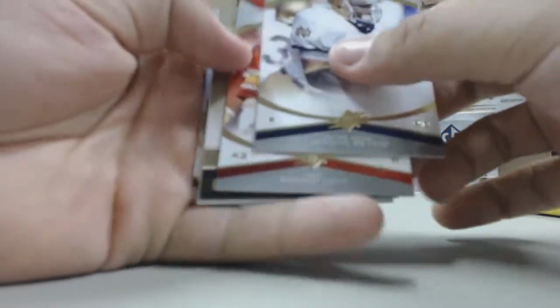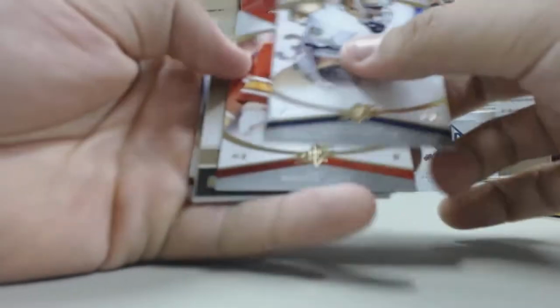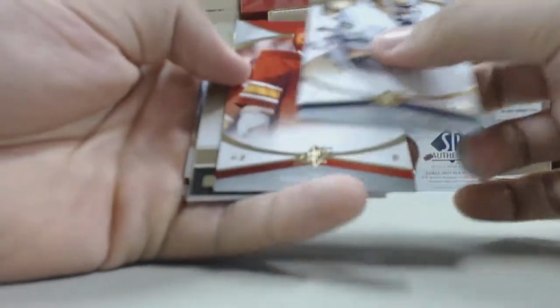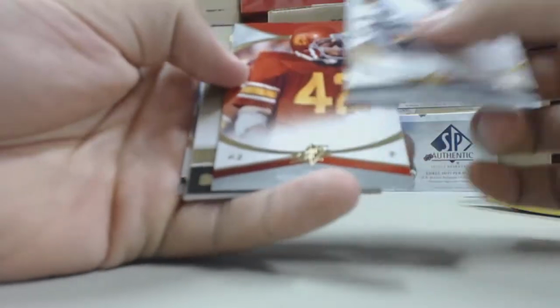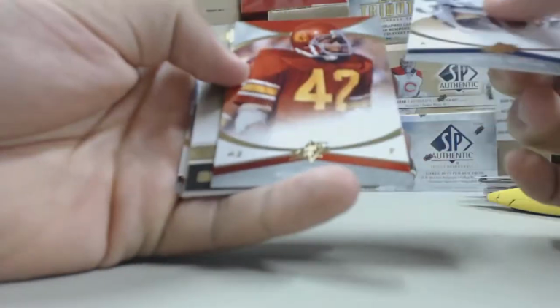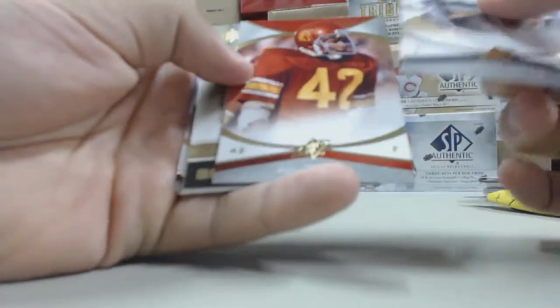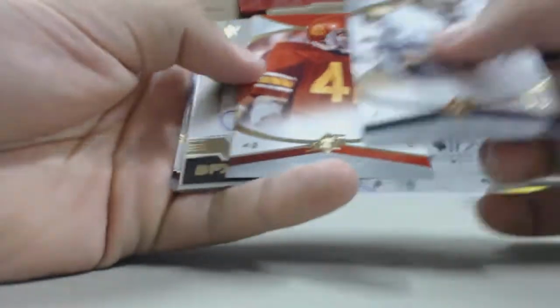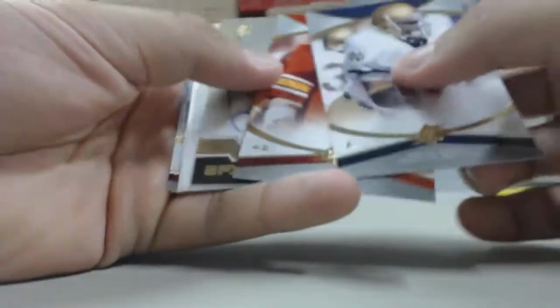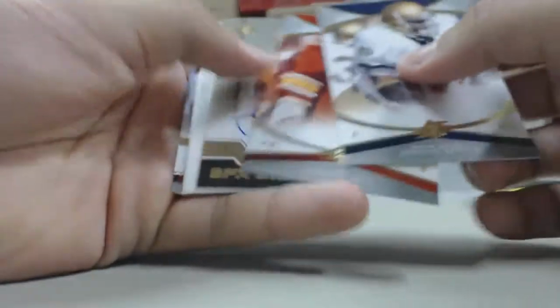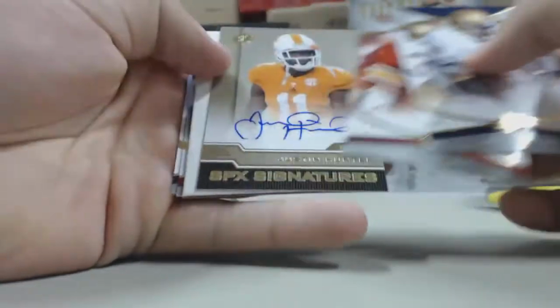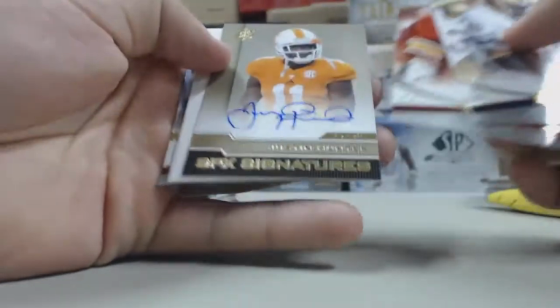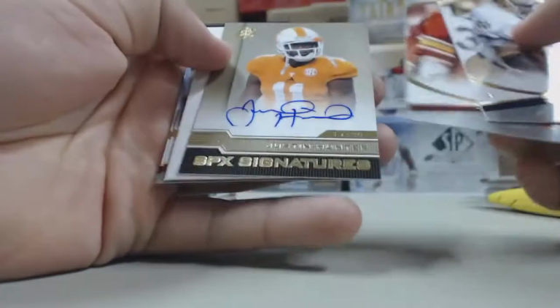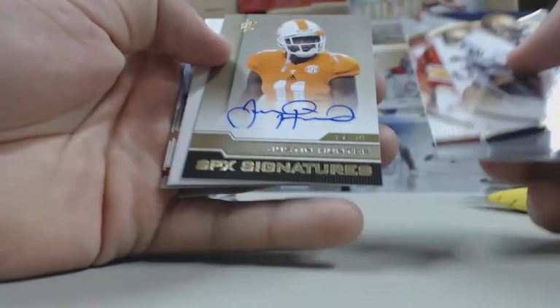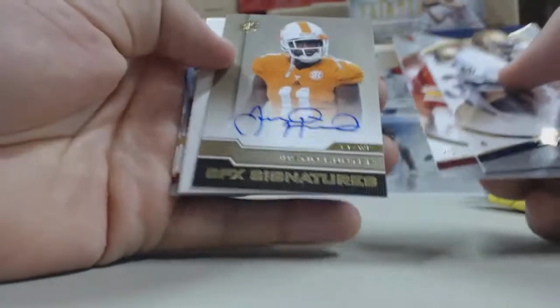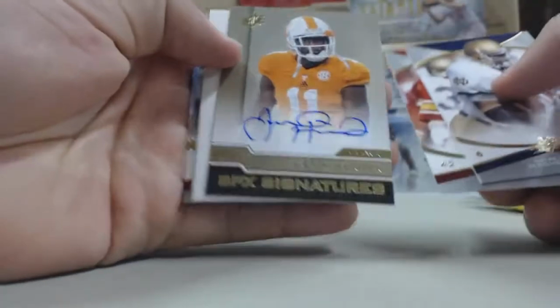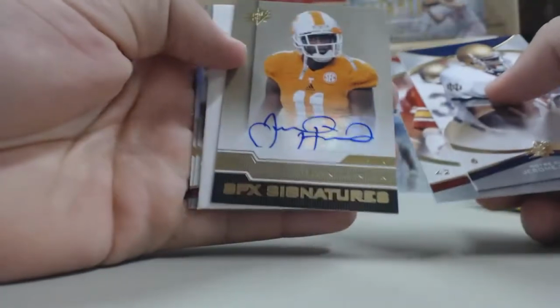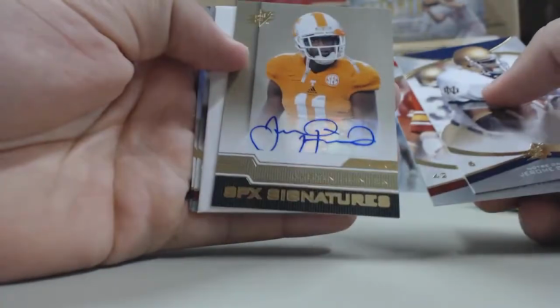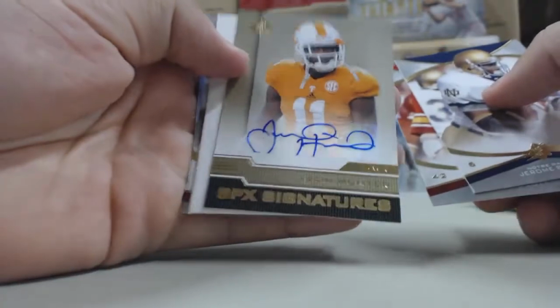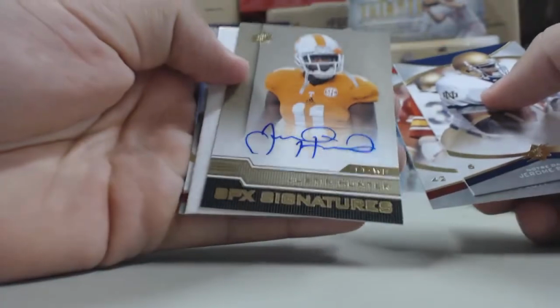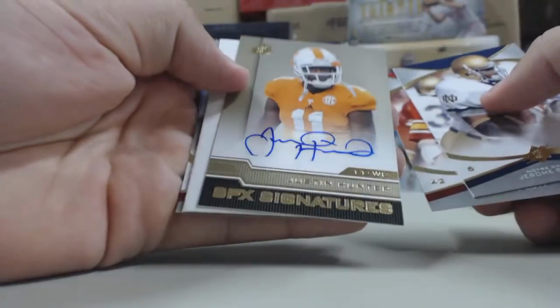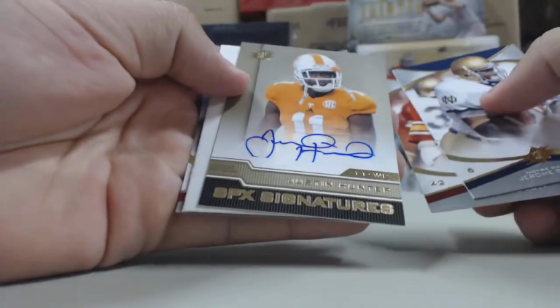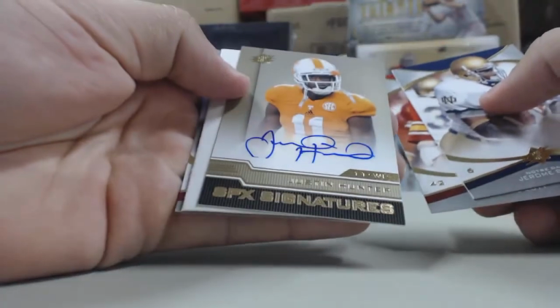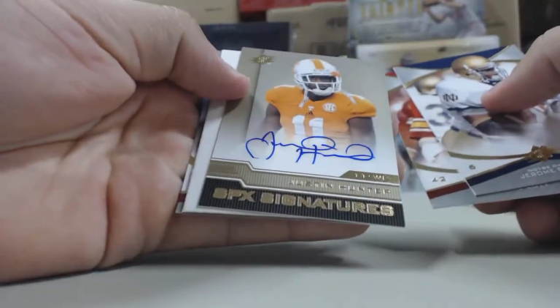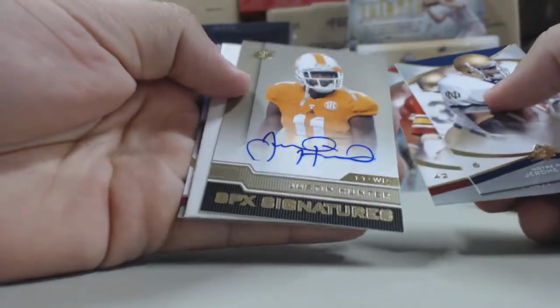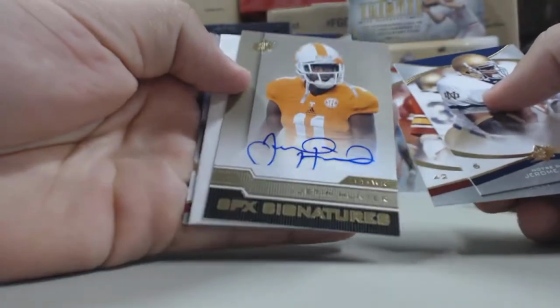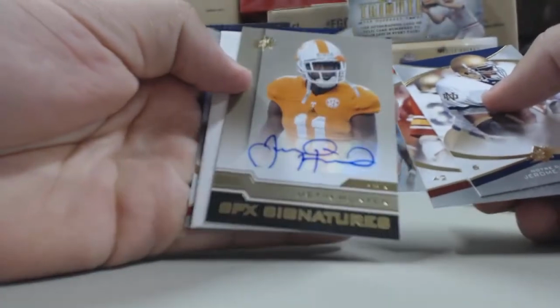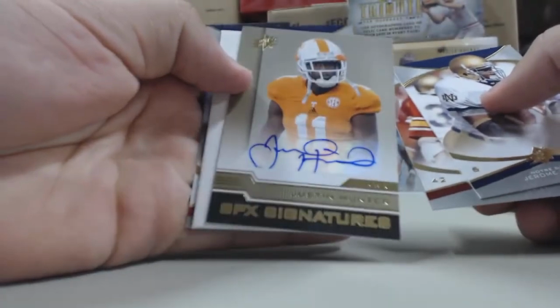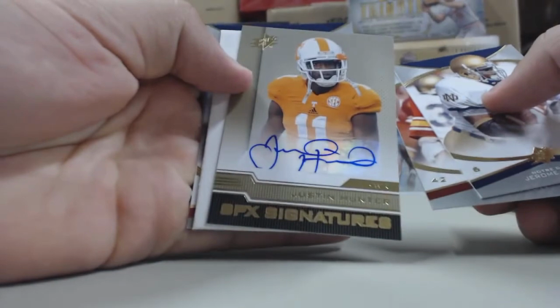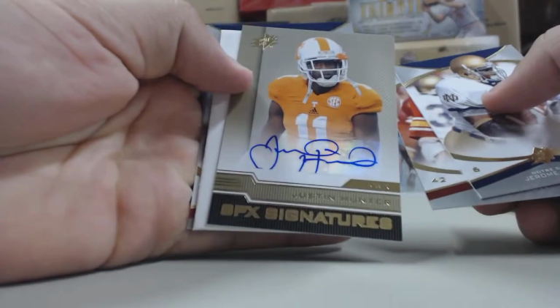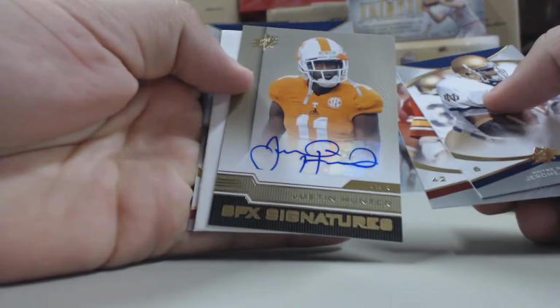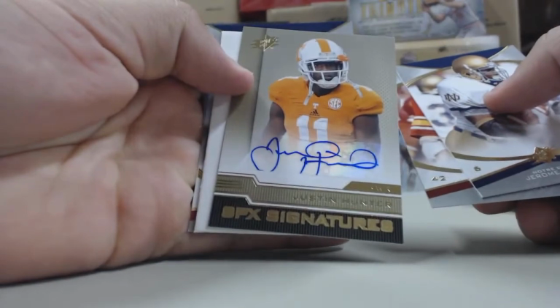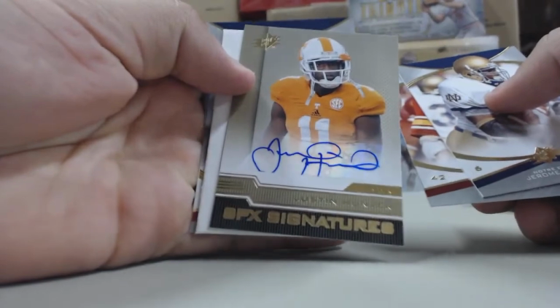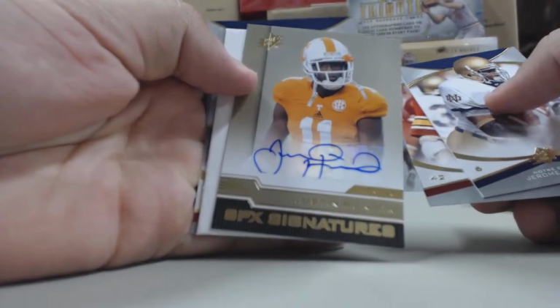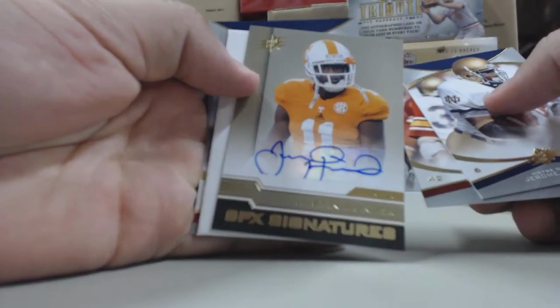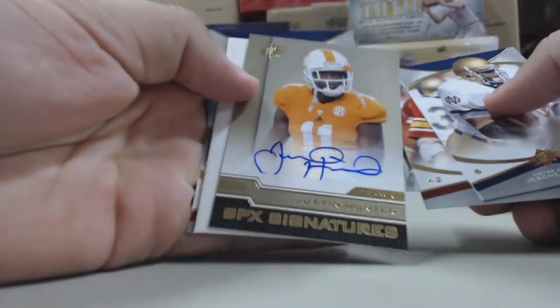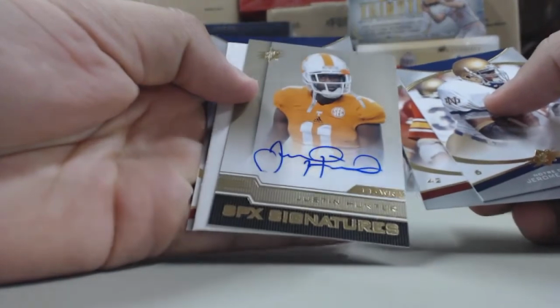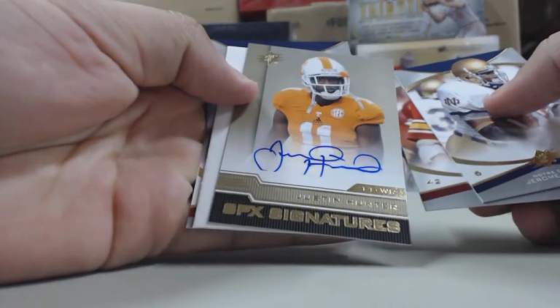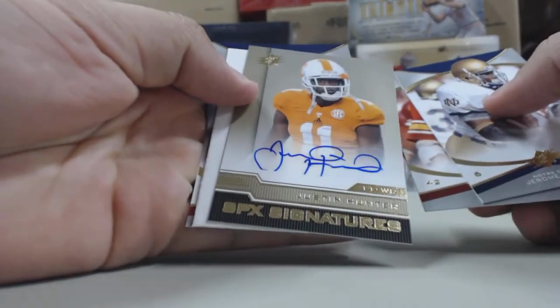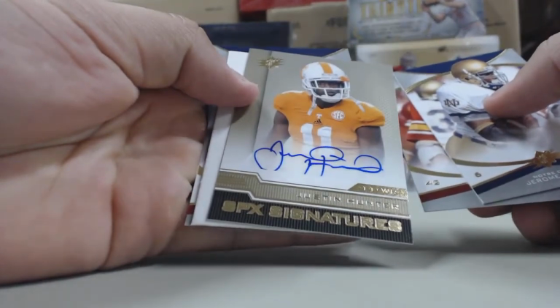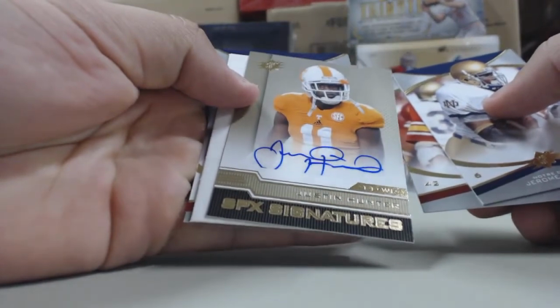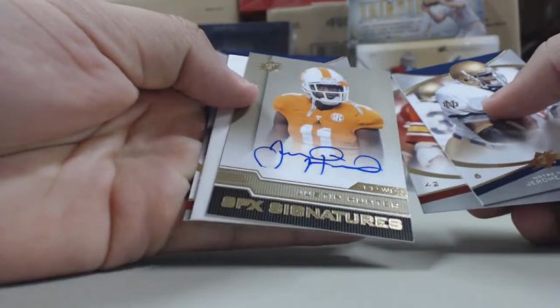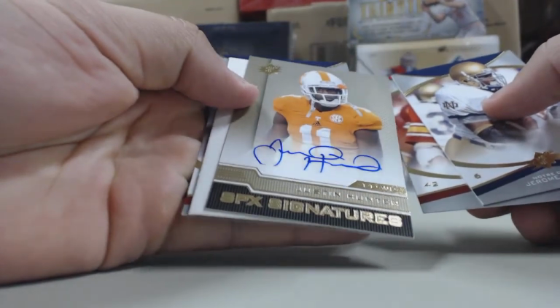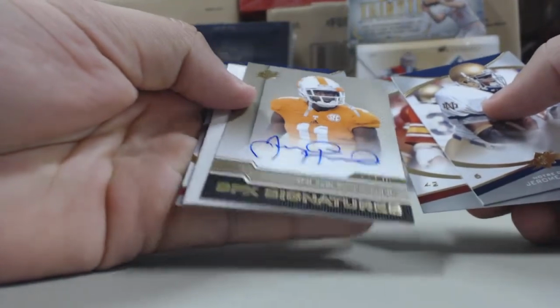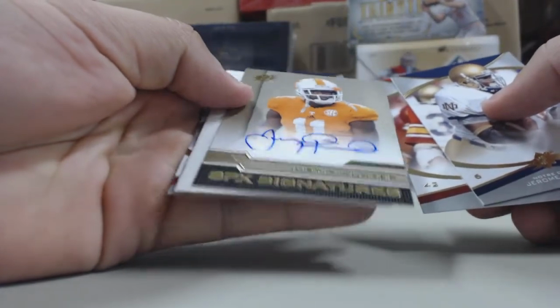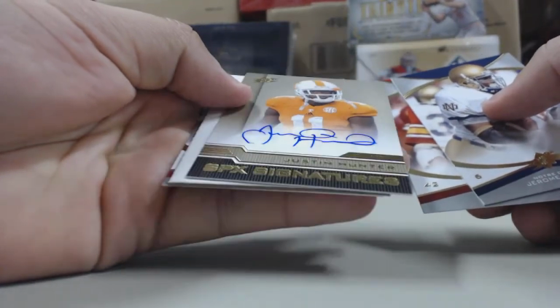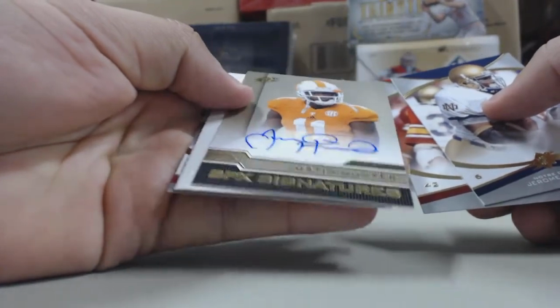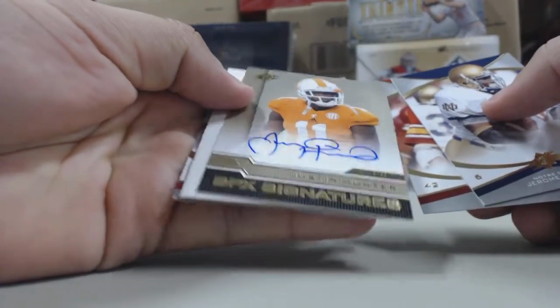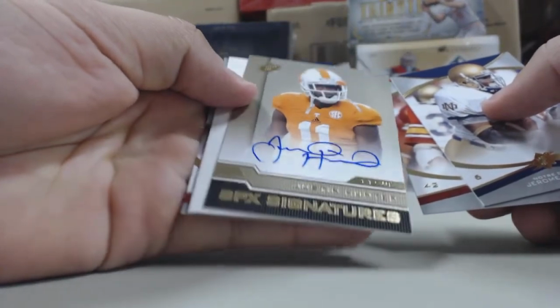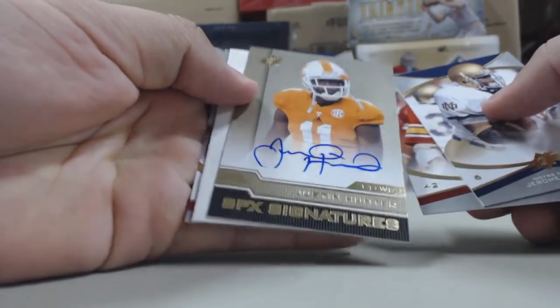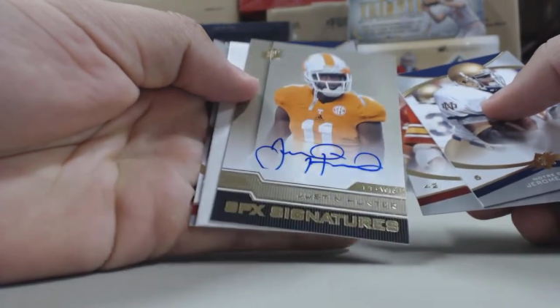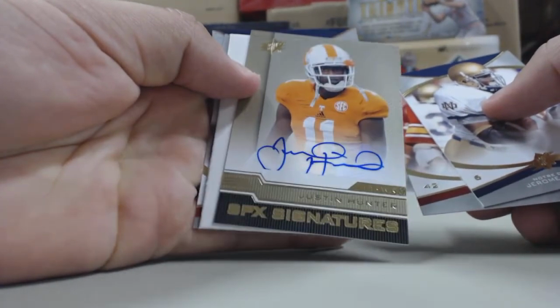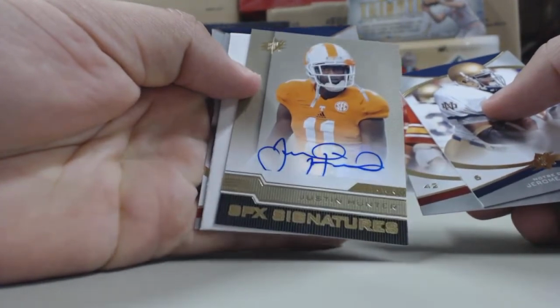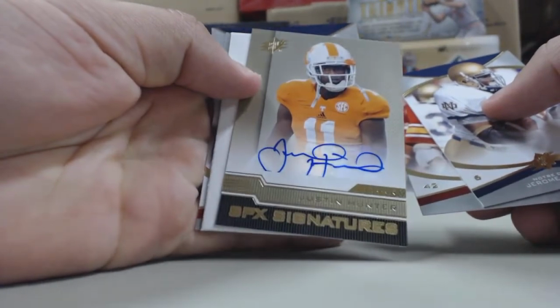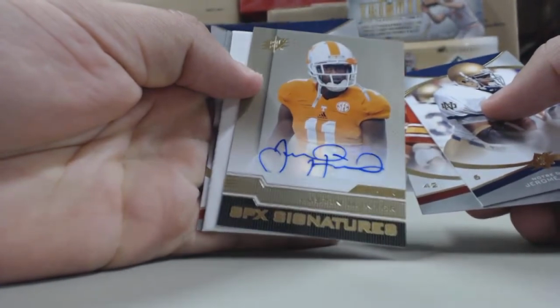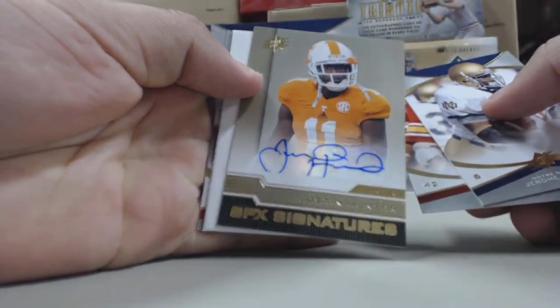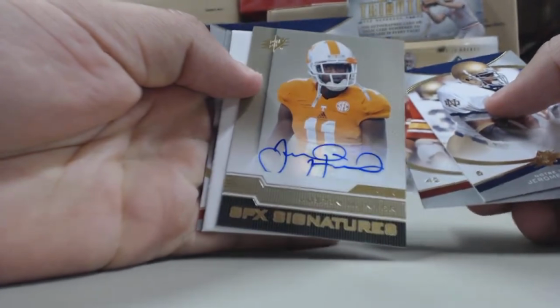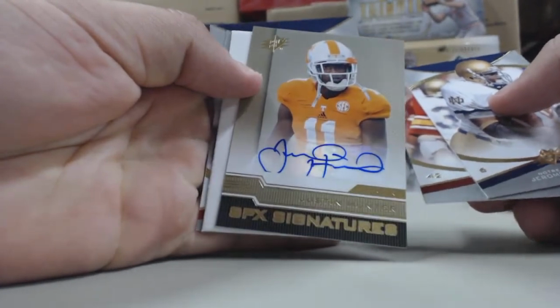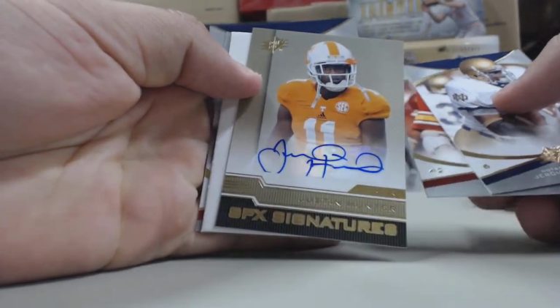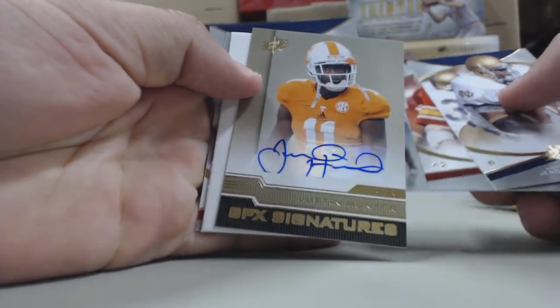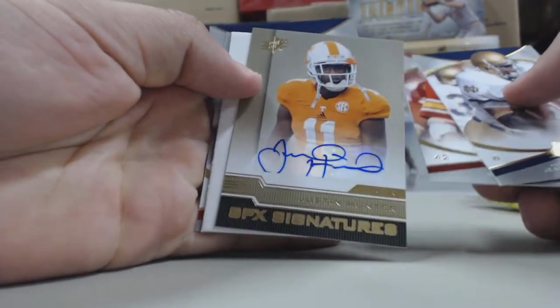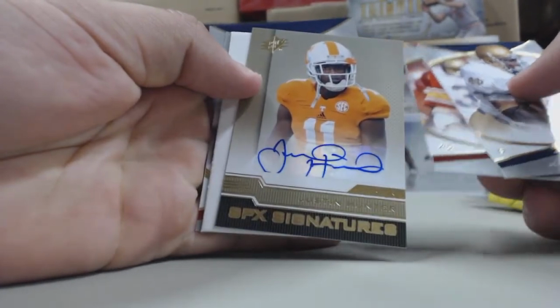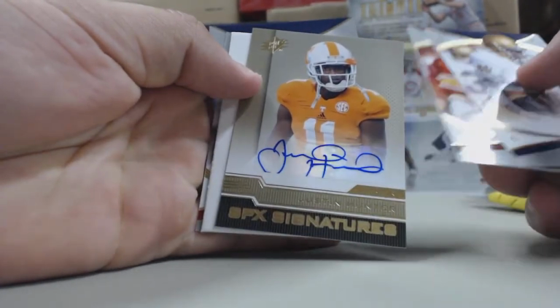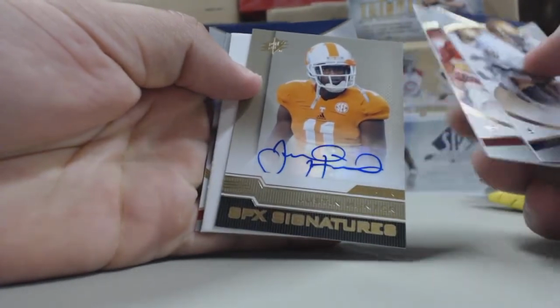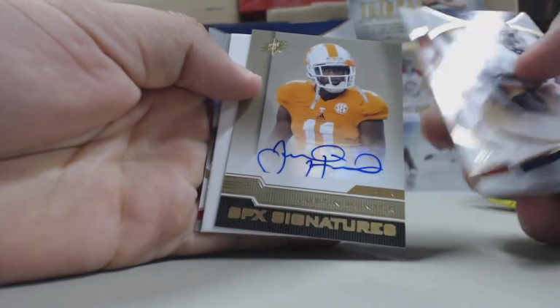Pack number five, we have an autograph card of Justin Hunter, receiver from Tennessee.